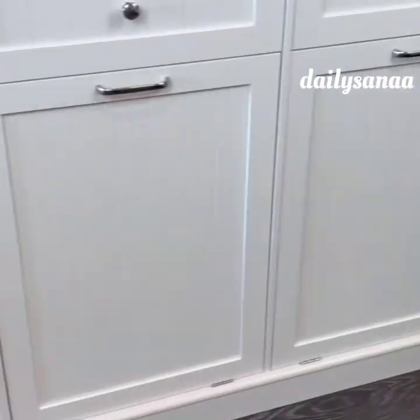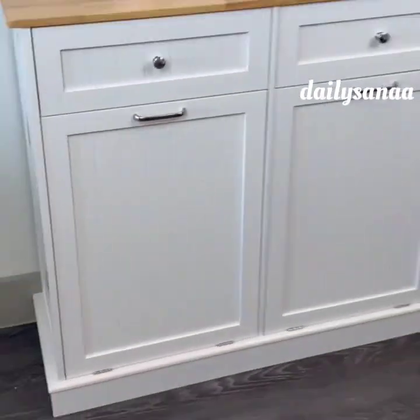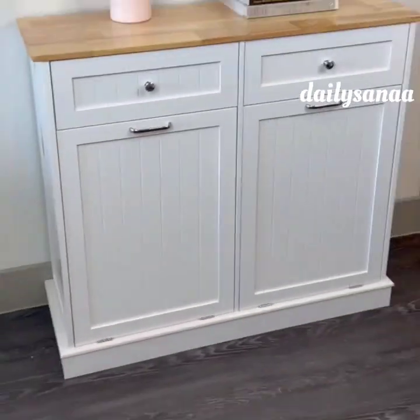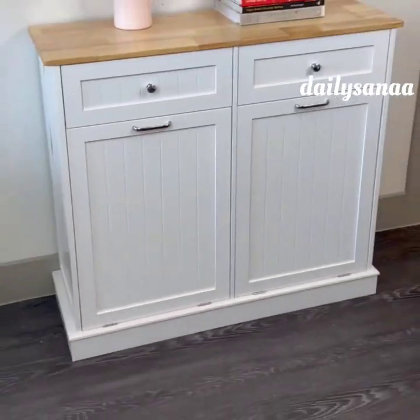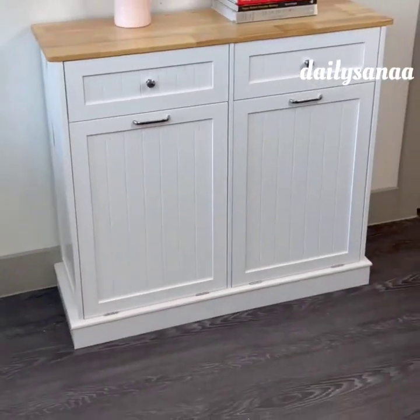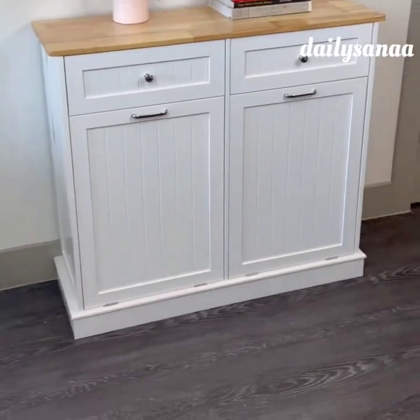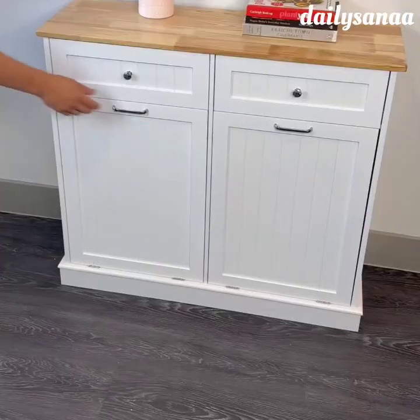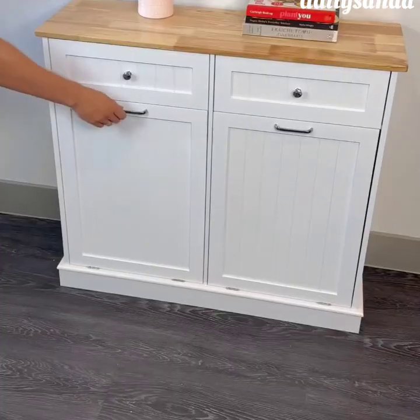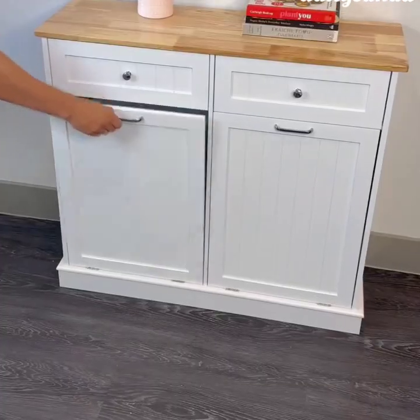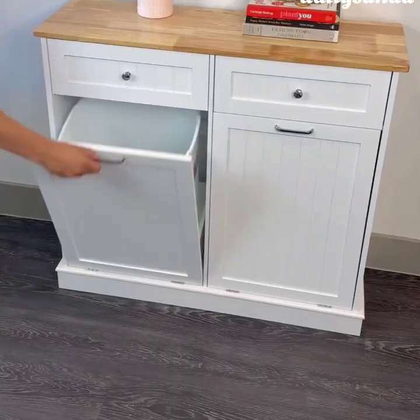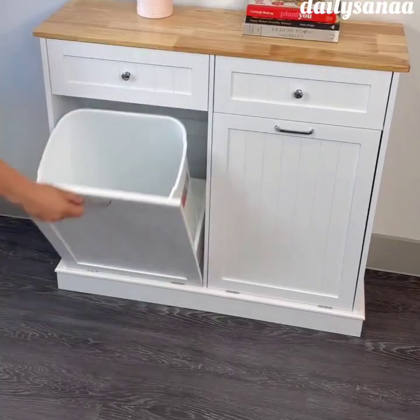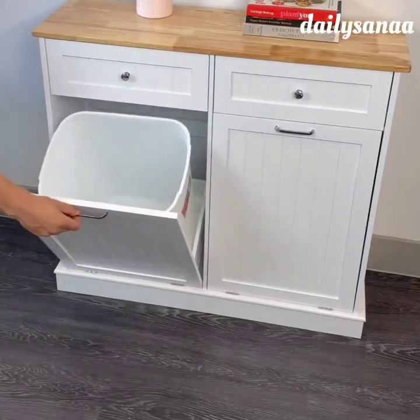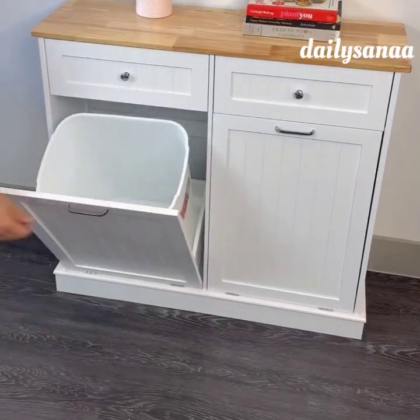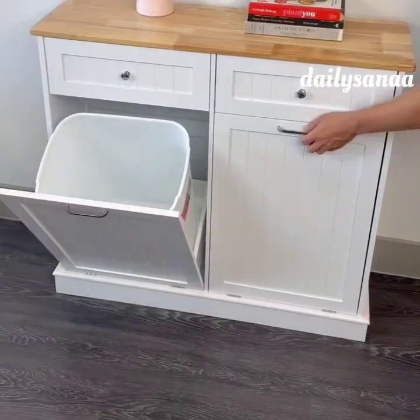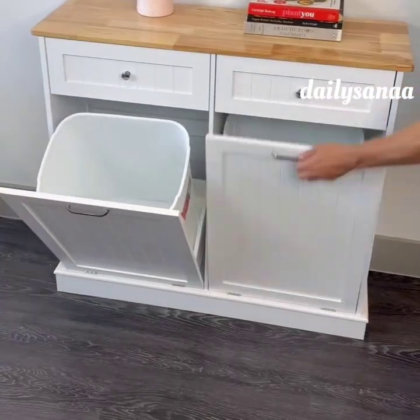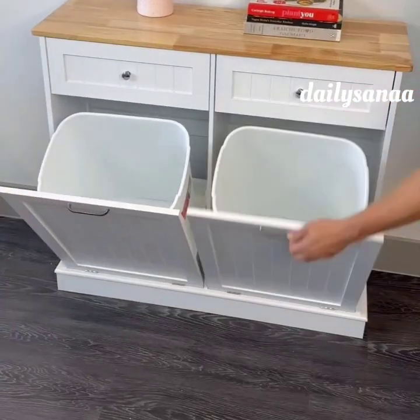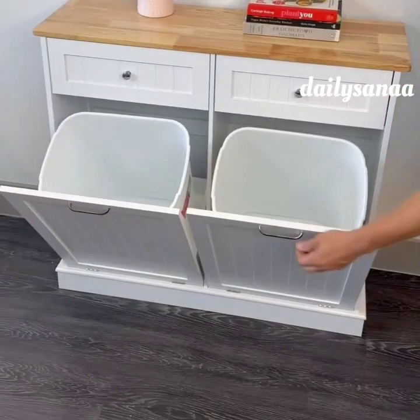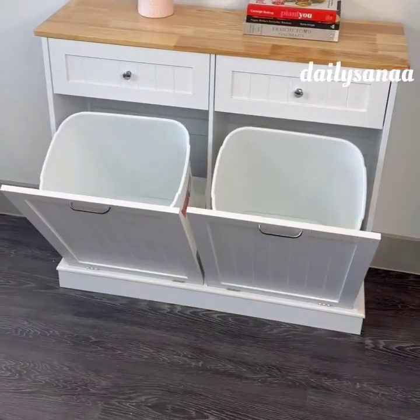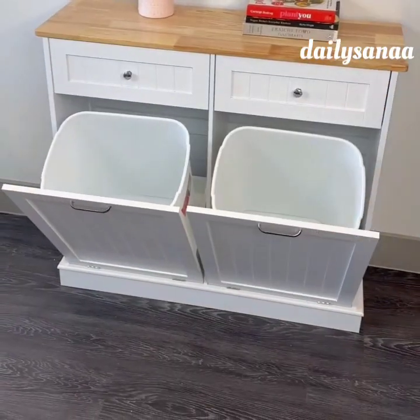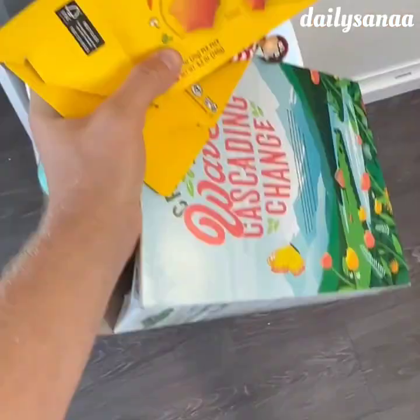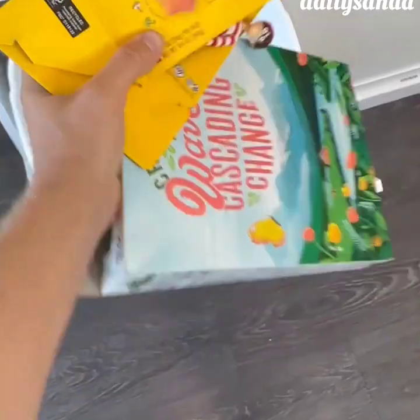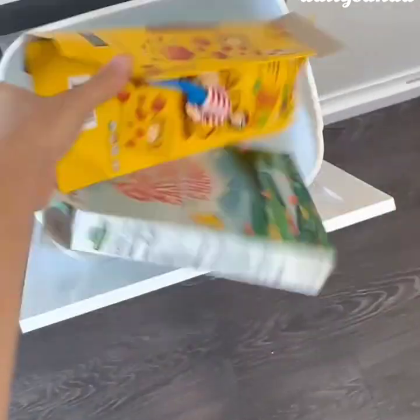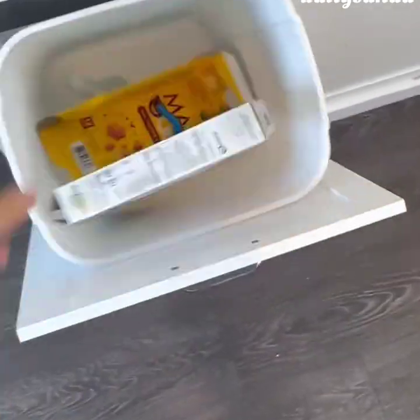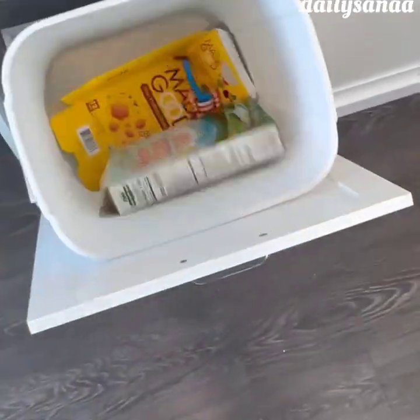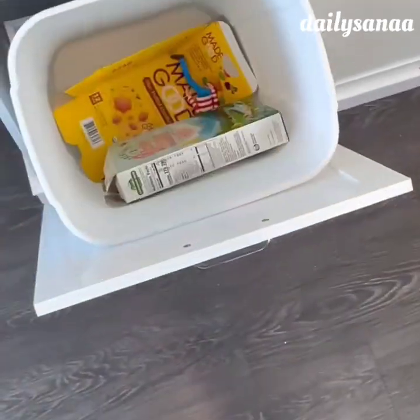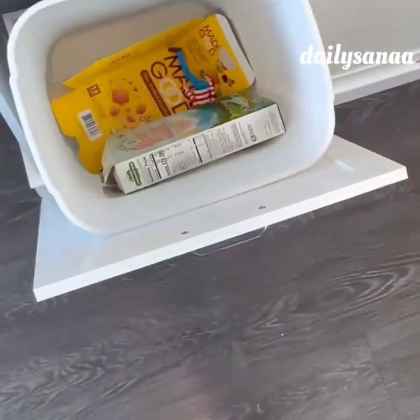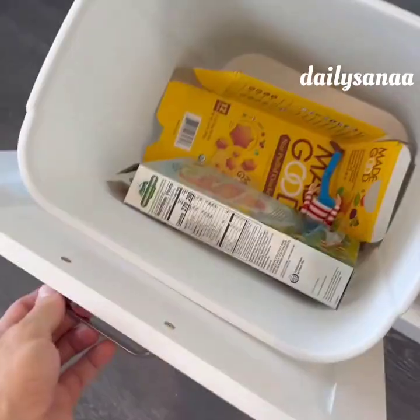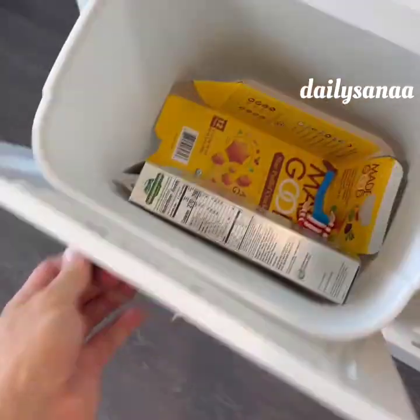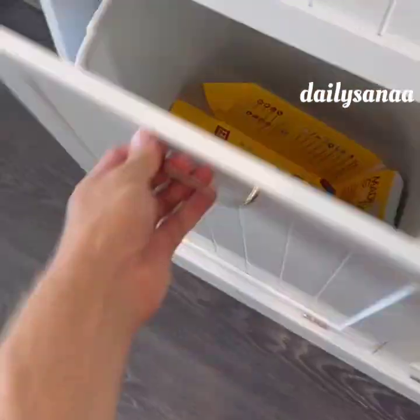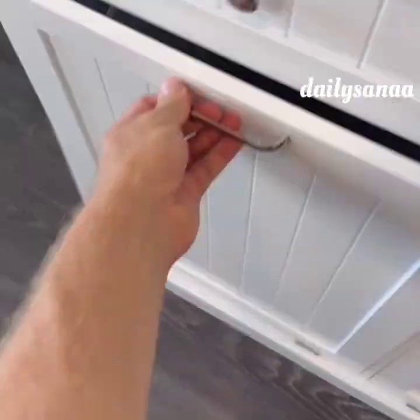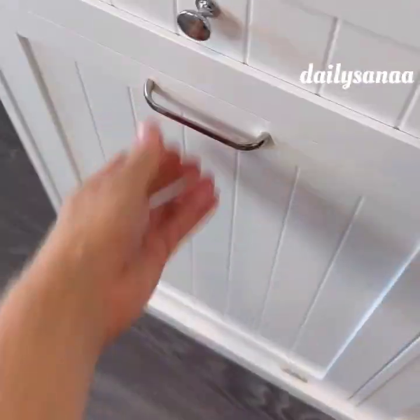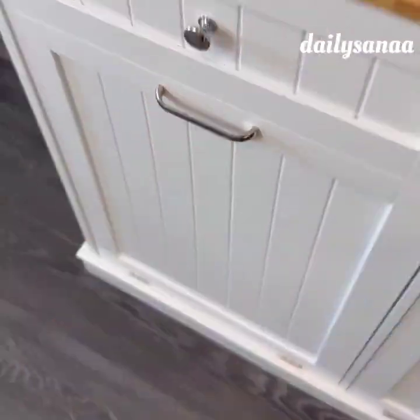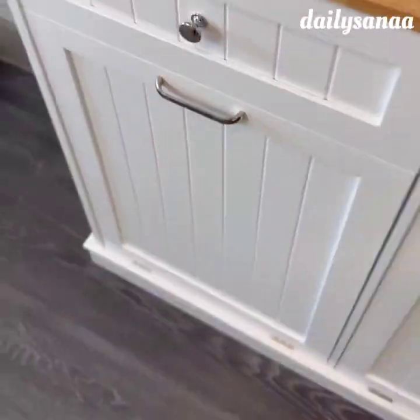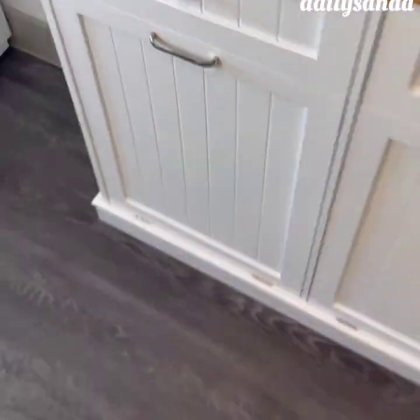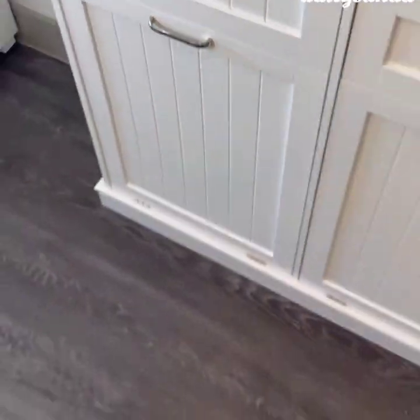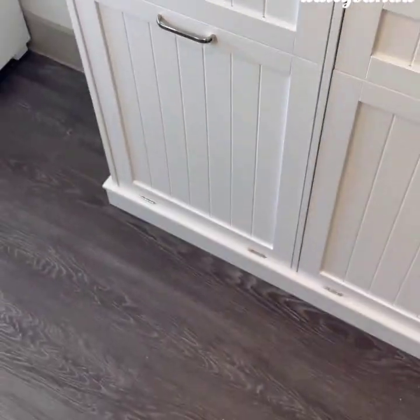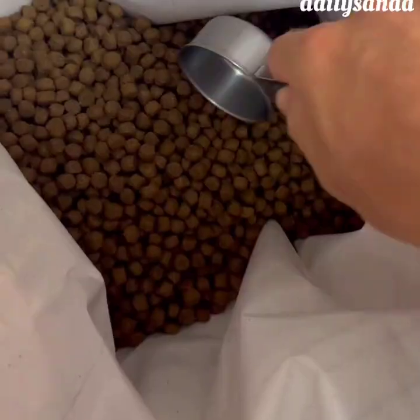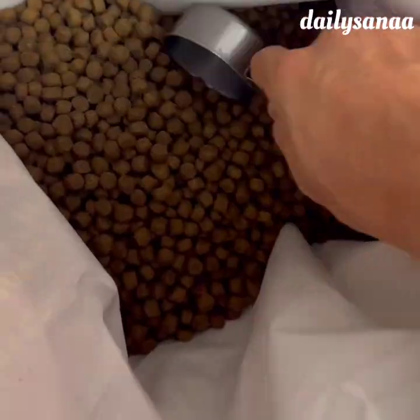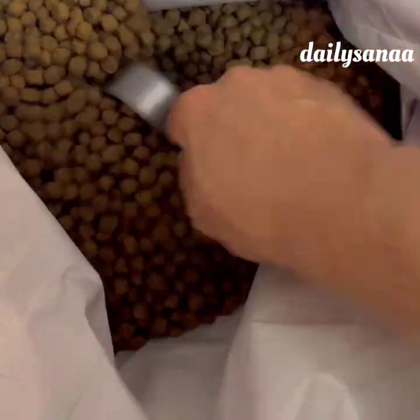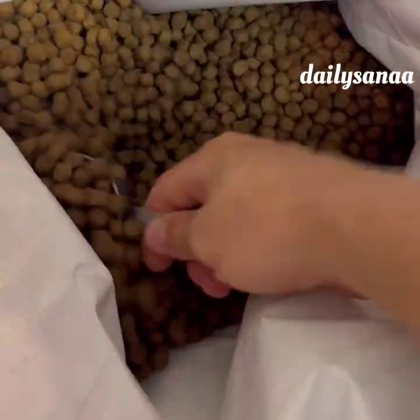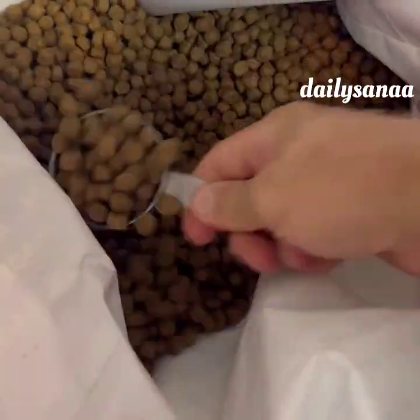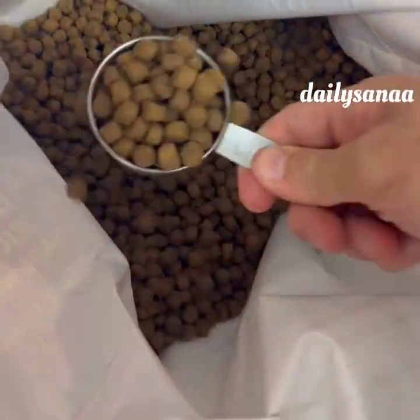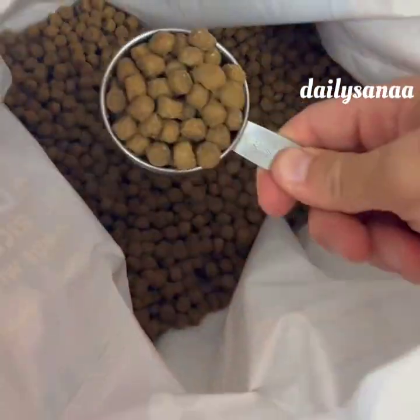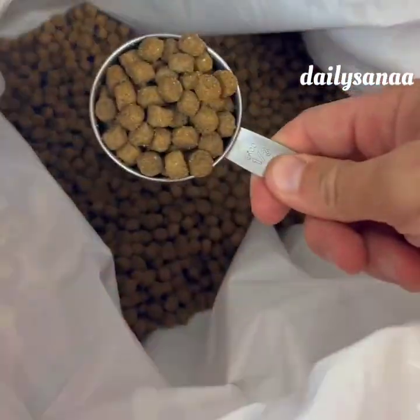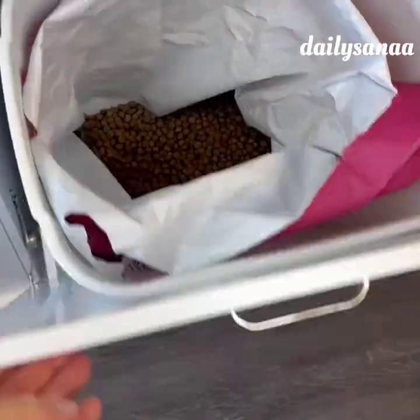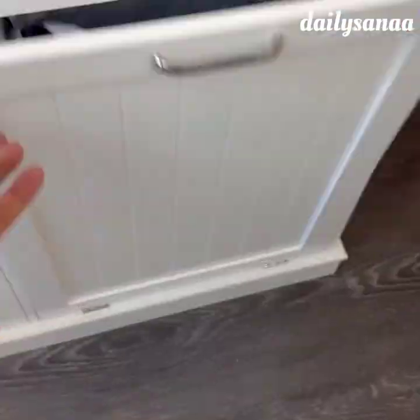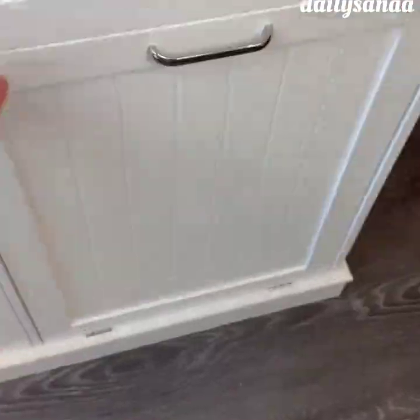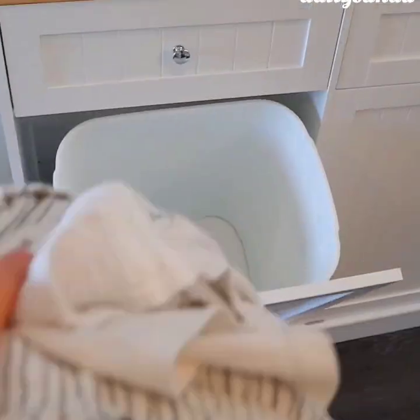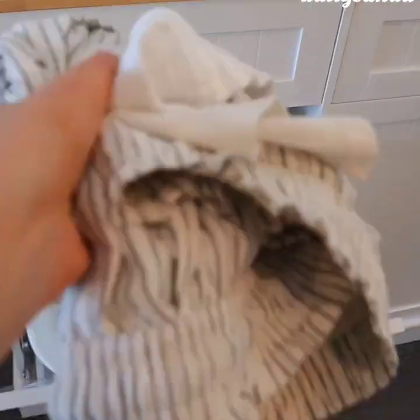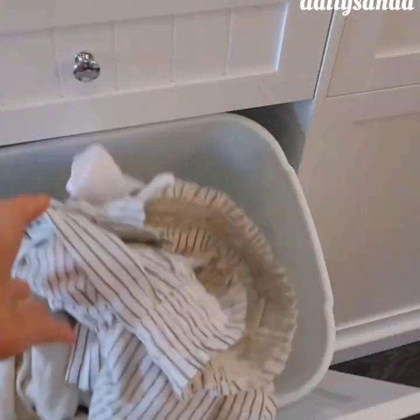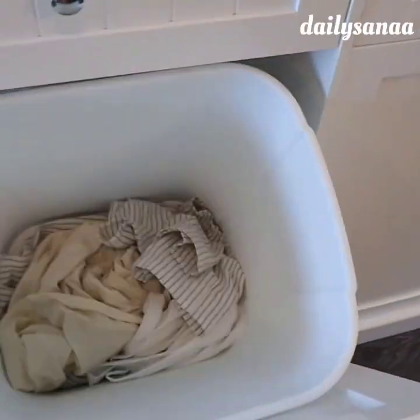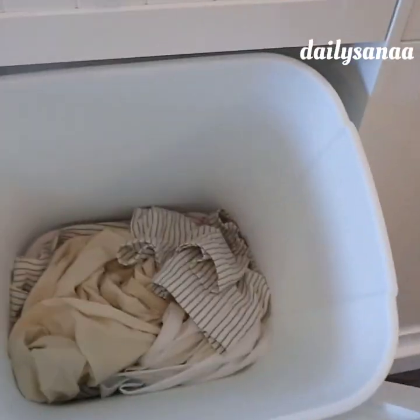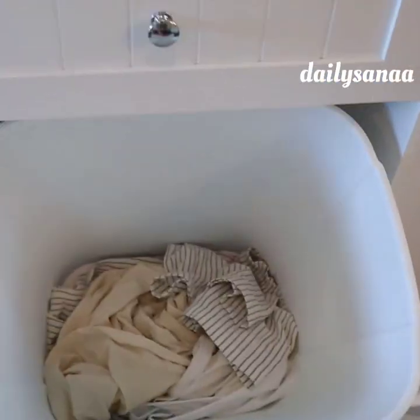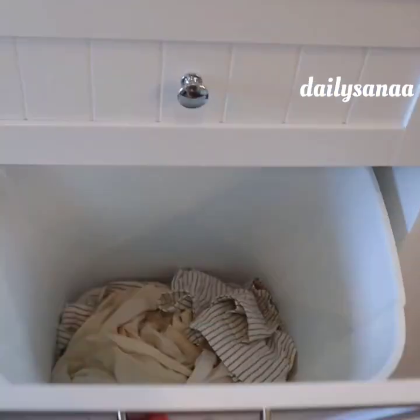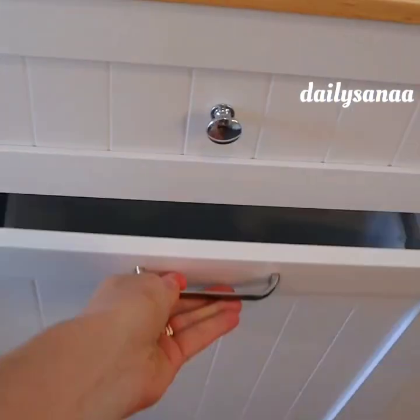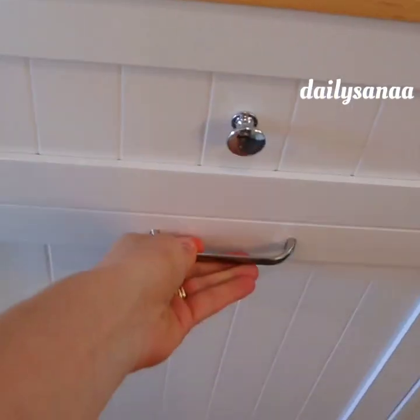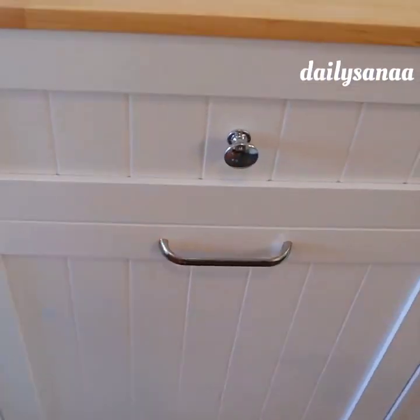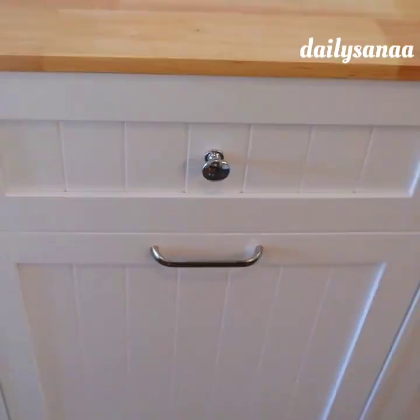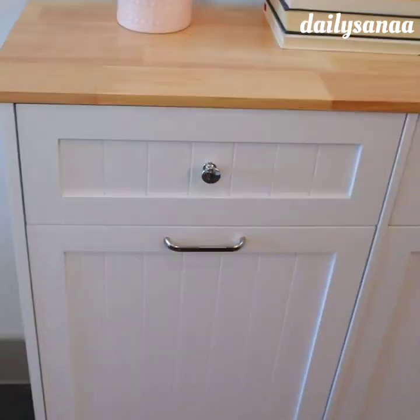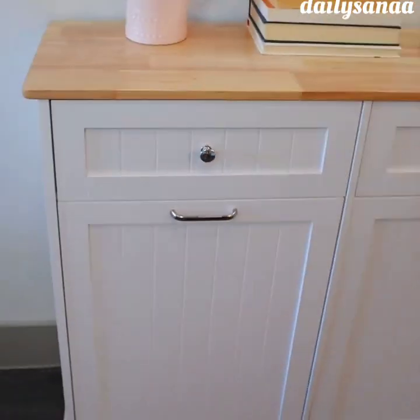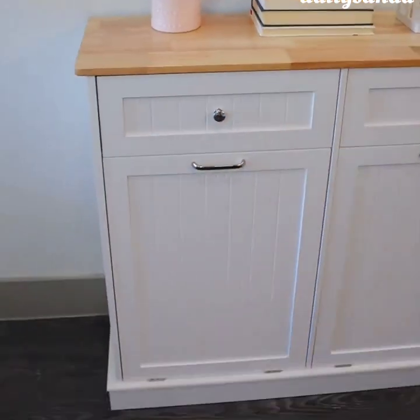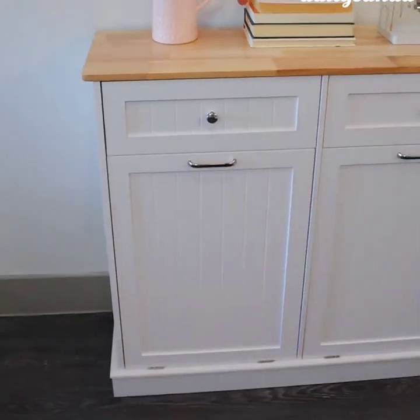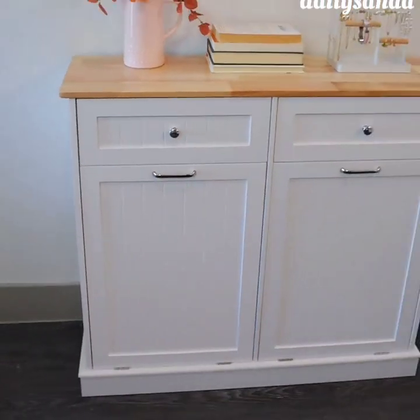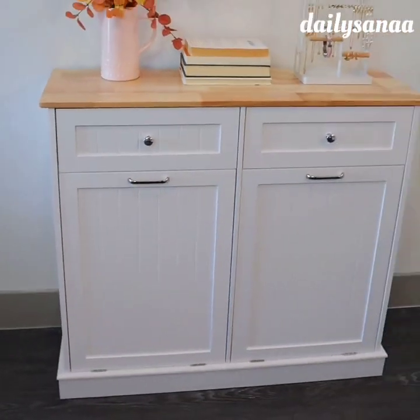This cabinet has two bins that tilt open and can be used for trash, recycling, dog food, or in the bedroom to hide away laundry.